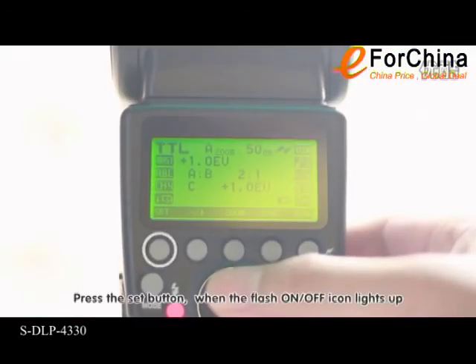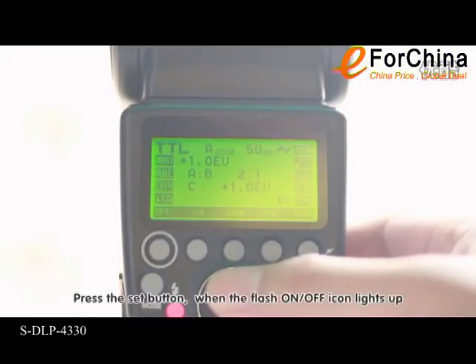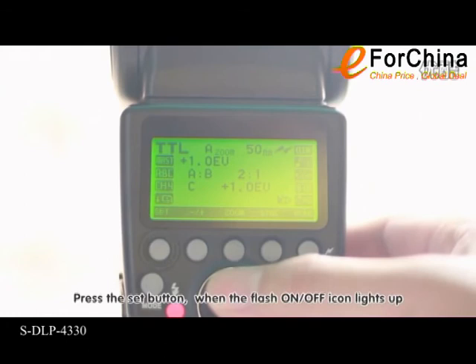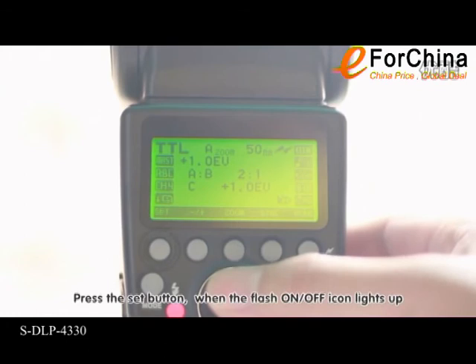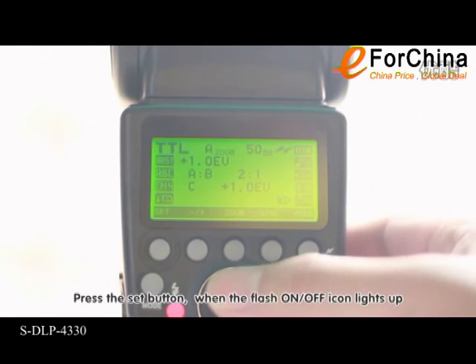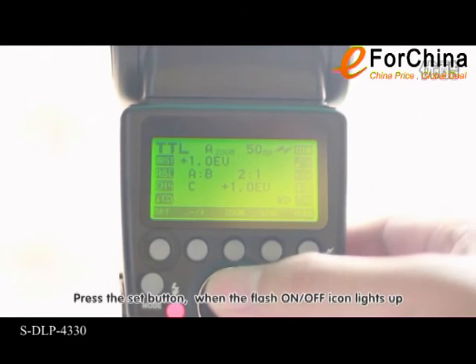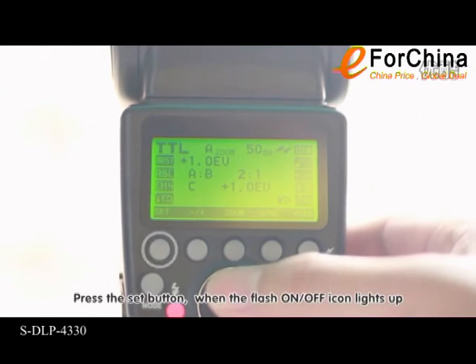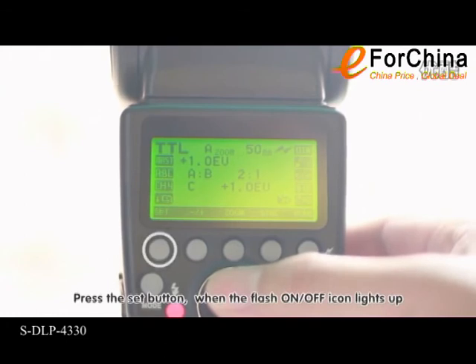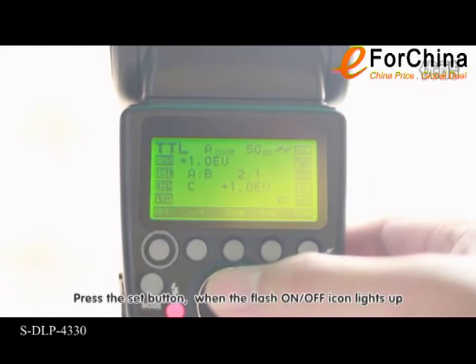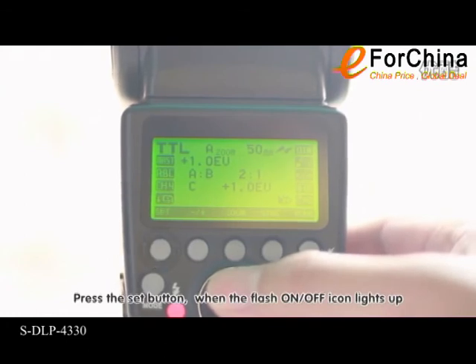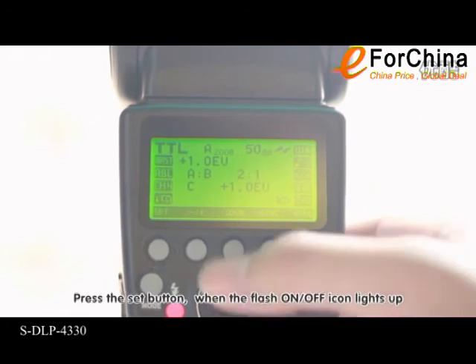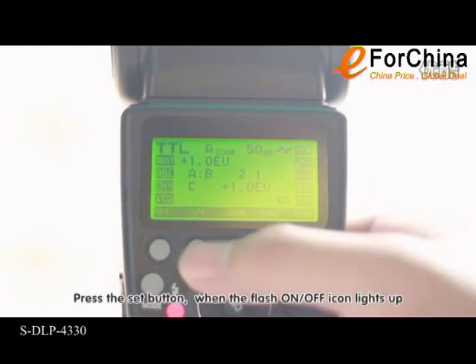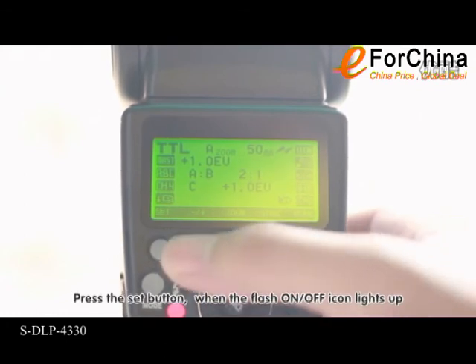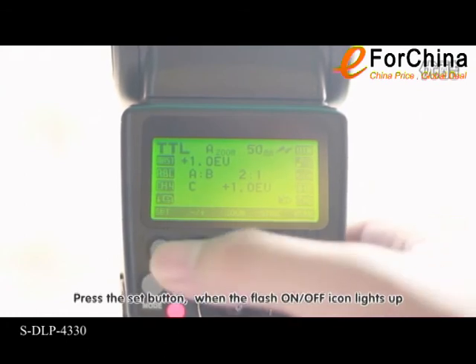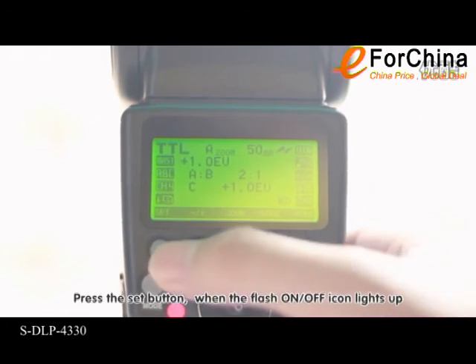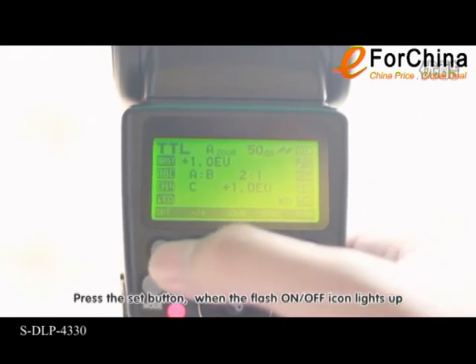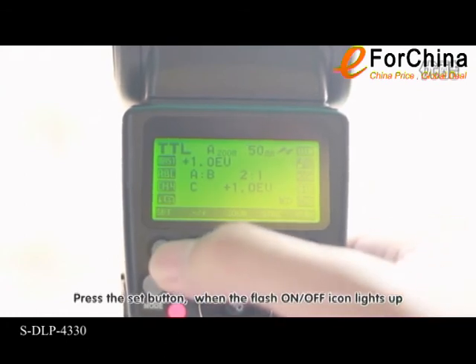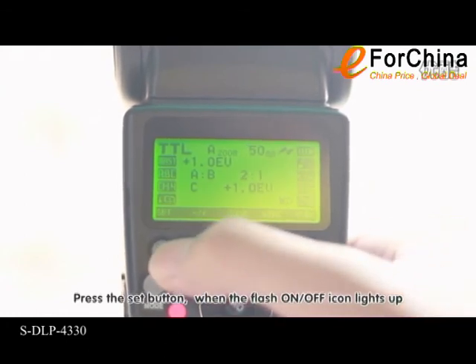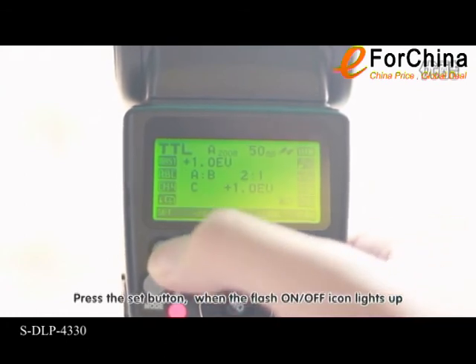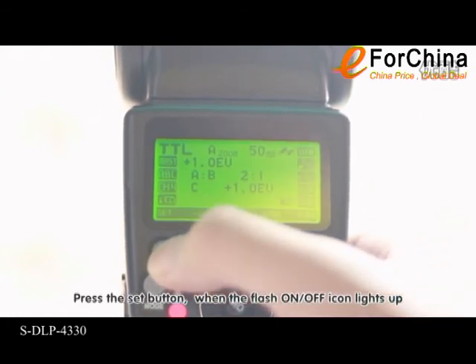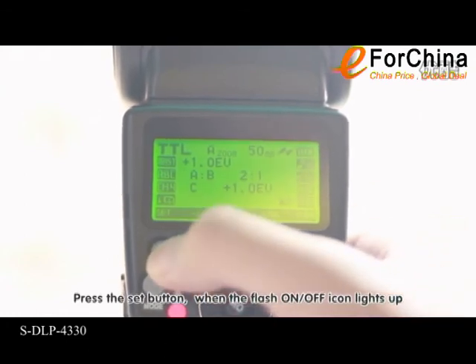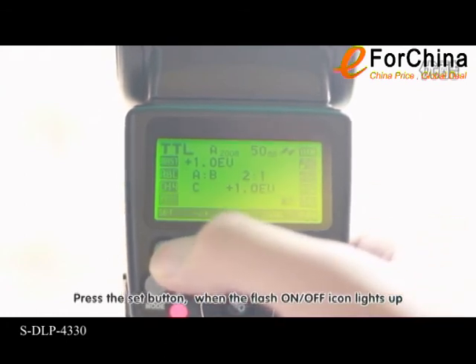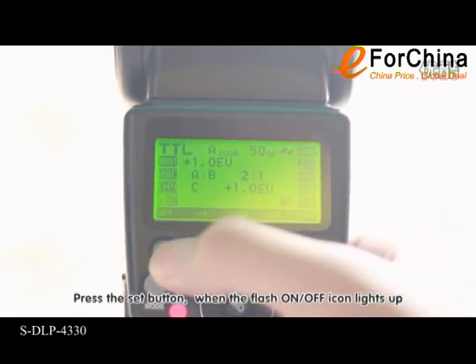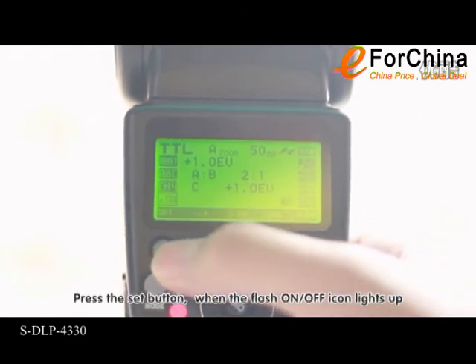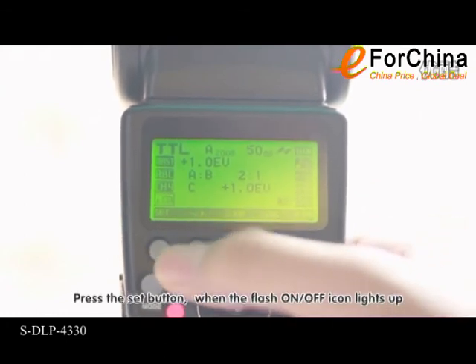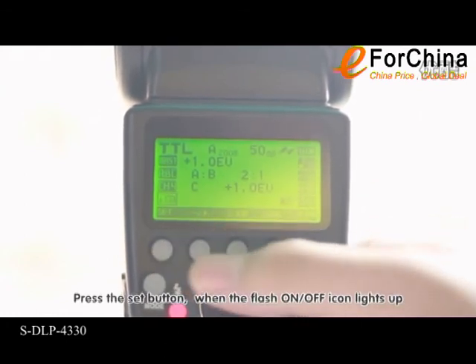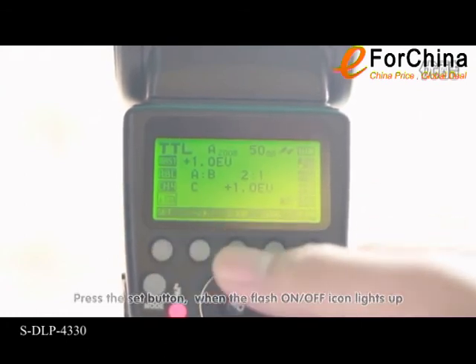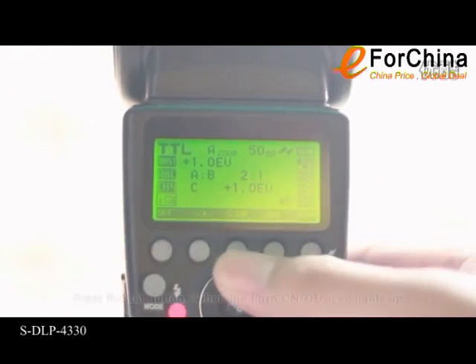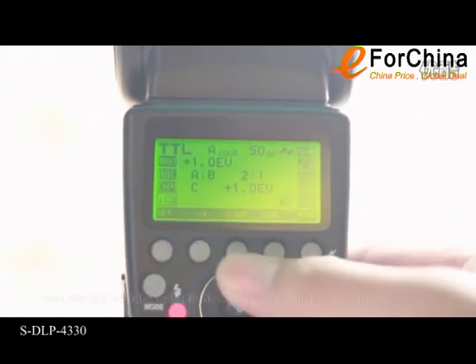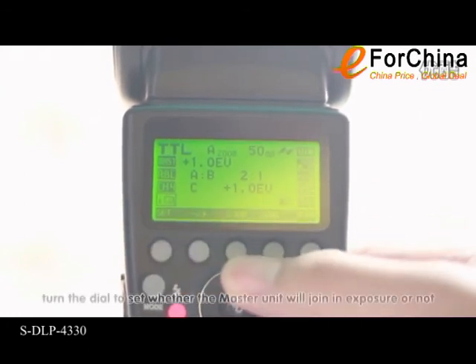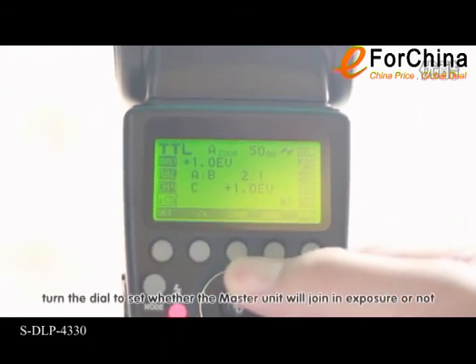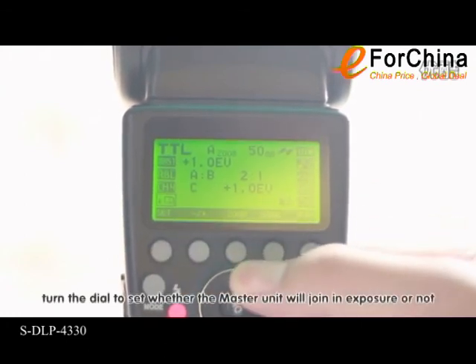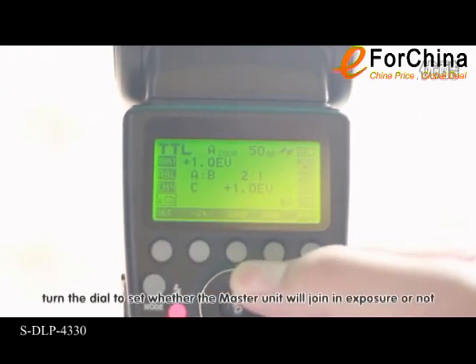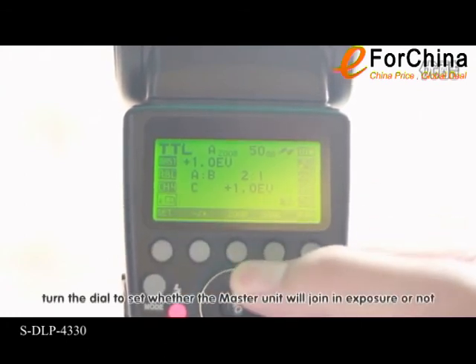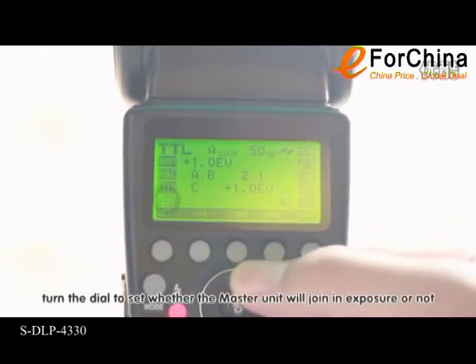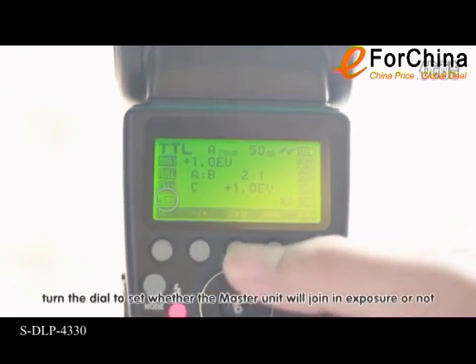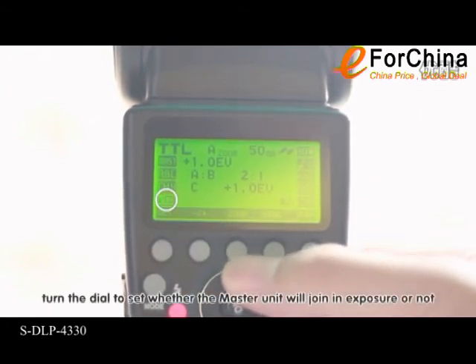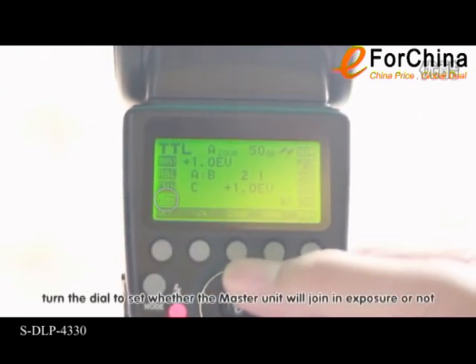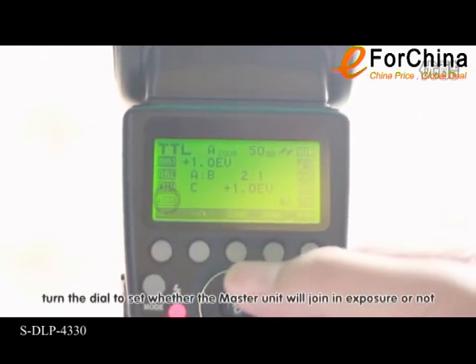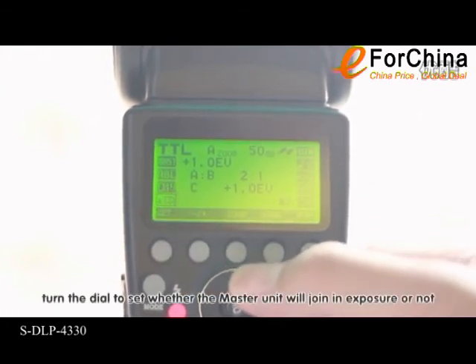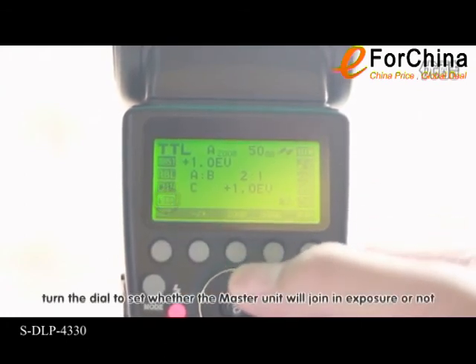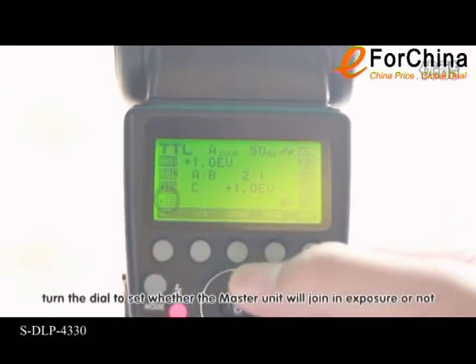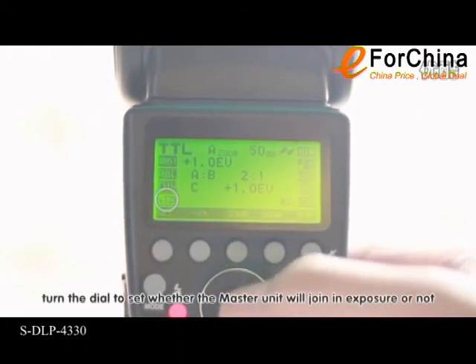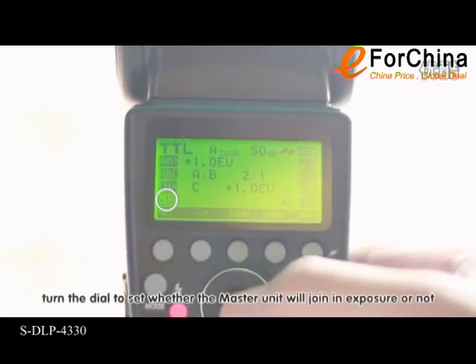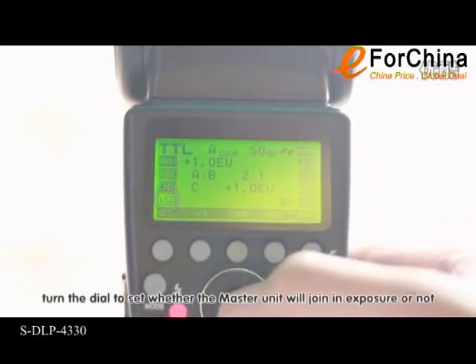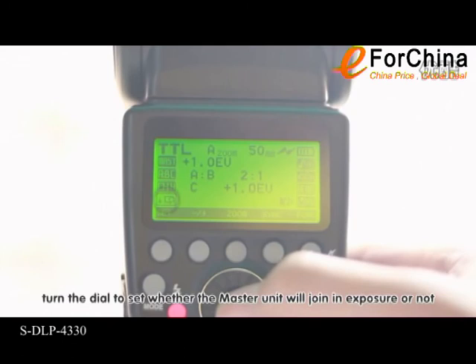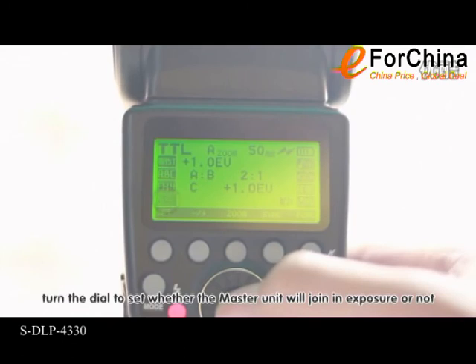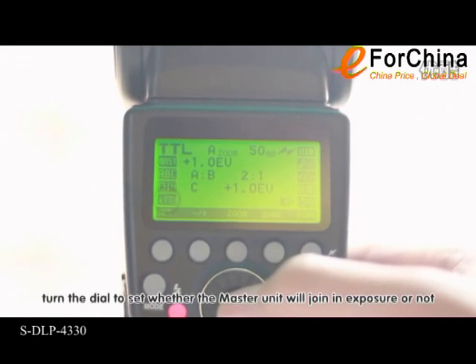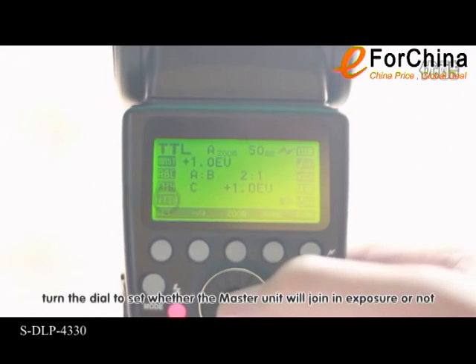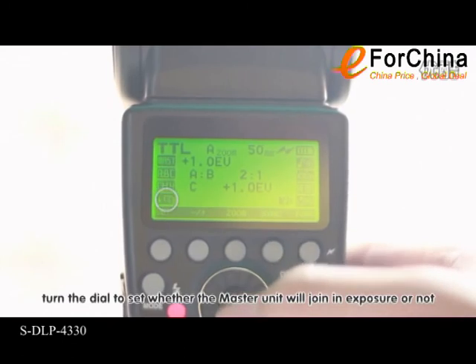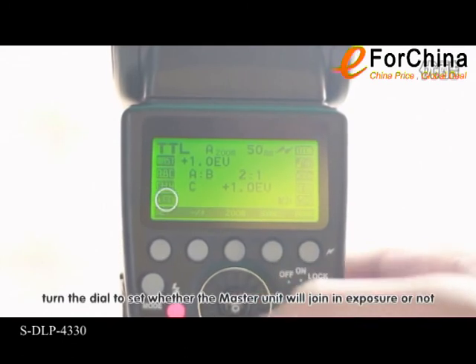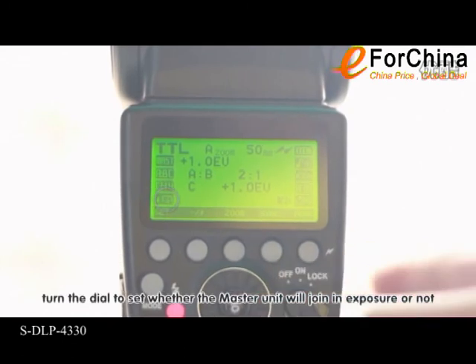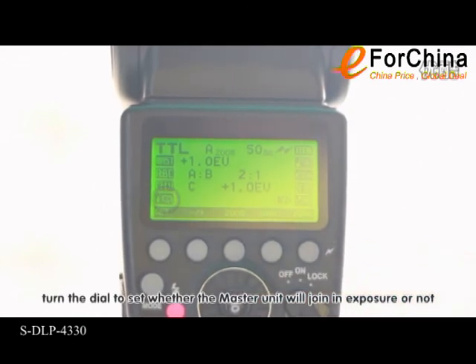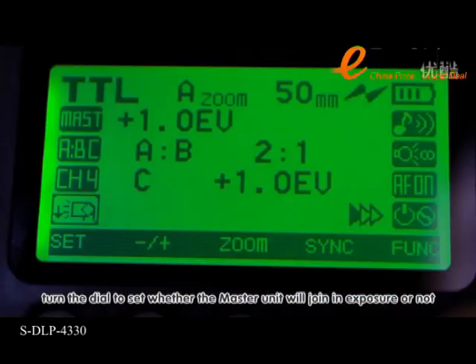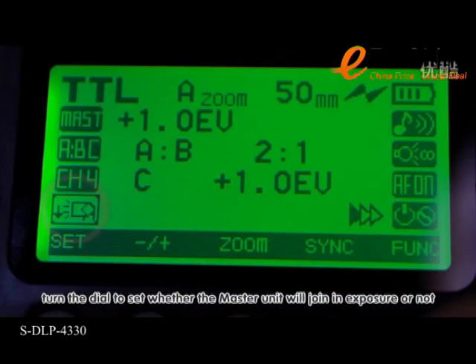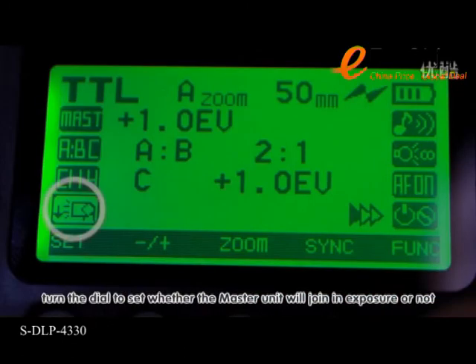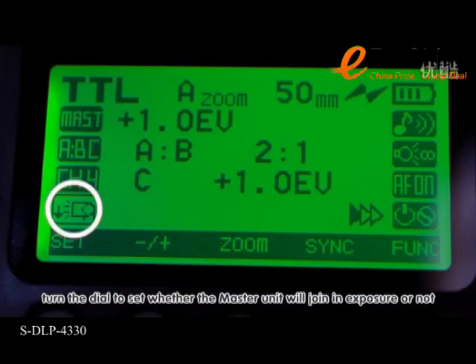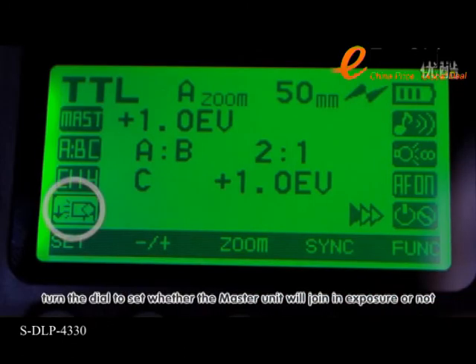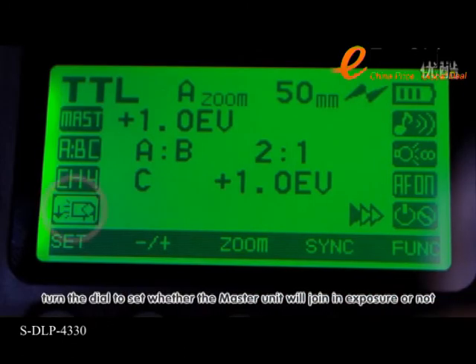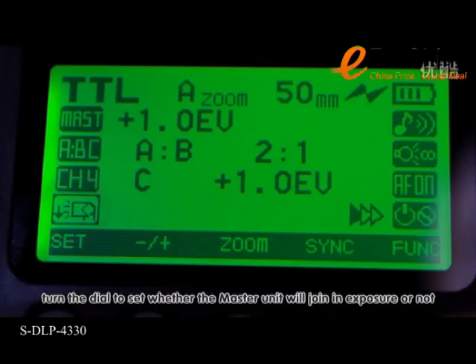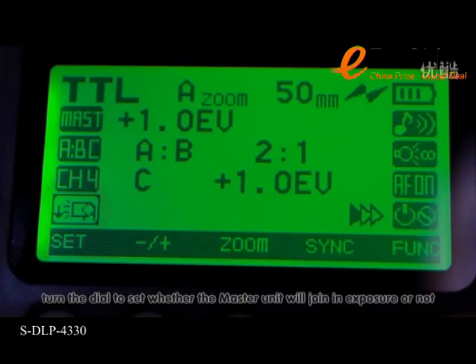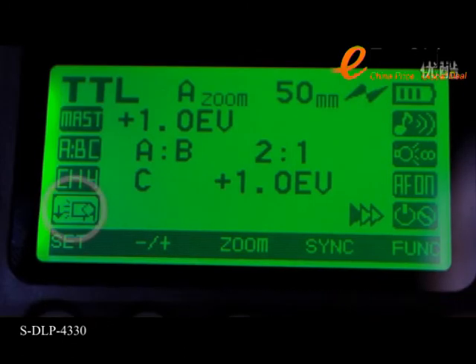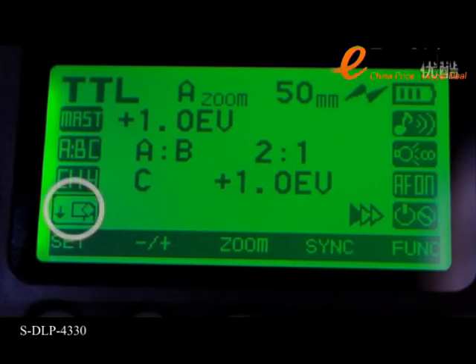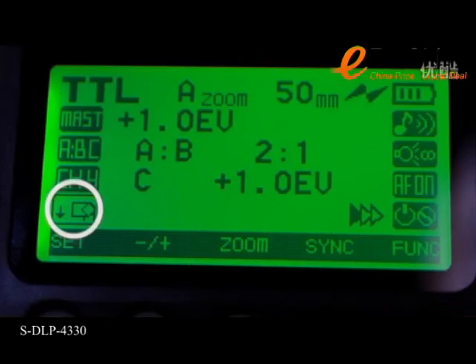Press the set button. When the flash on/off icon lights up, turn the dial to set whether the master unit will join in the exposure or not.